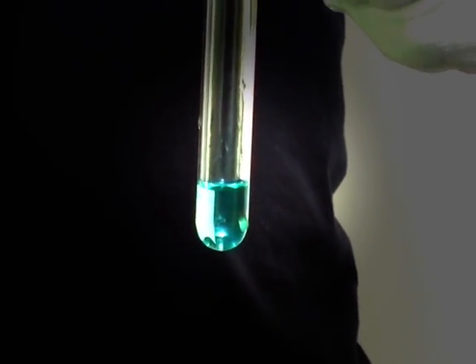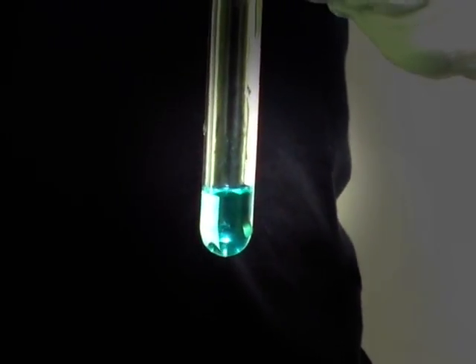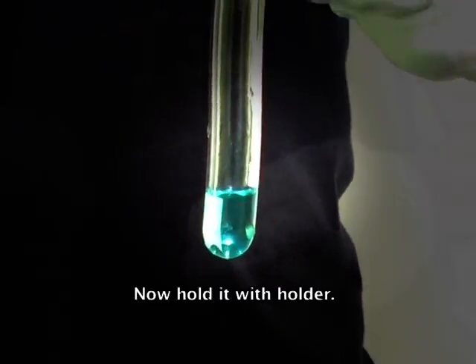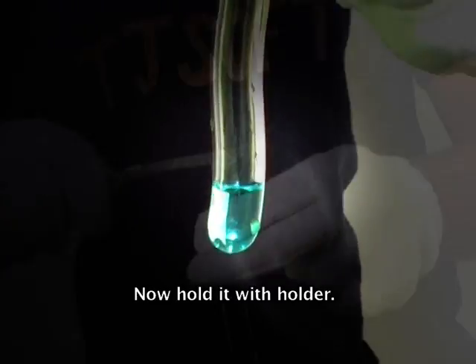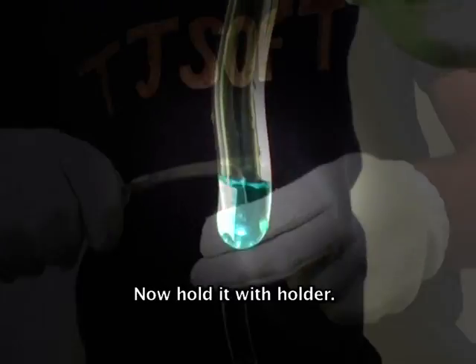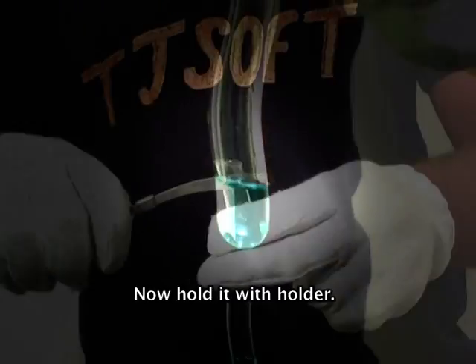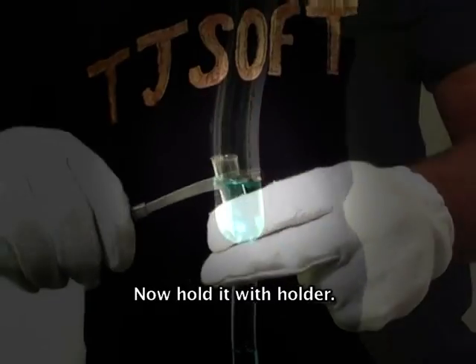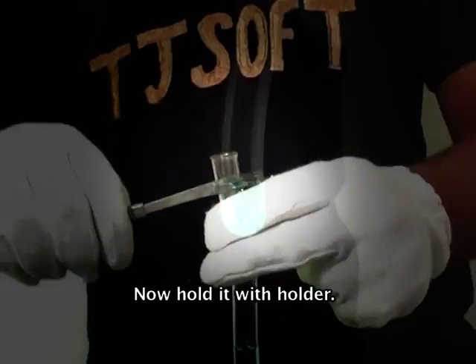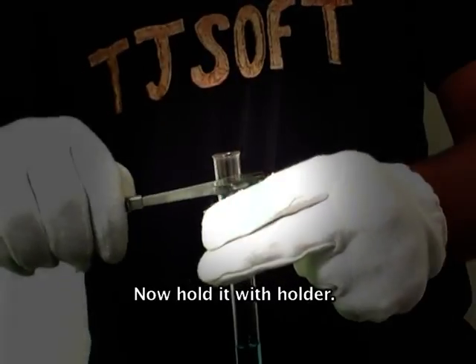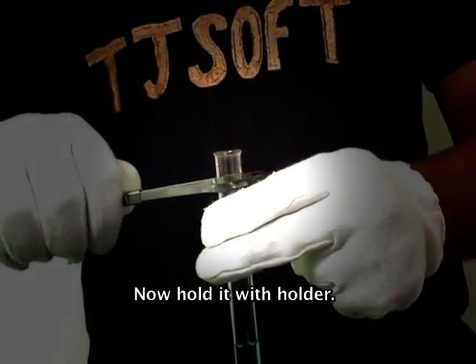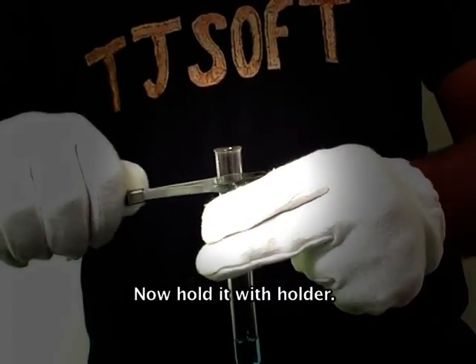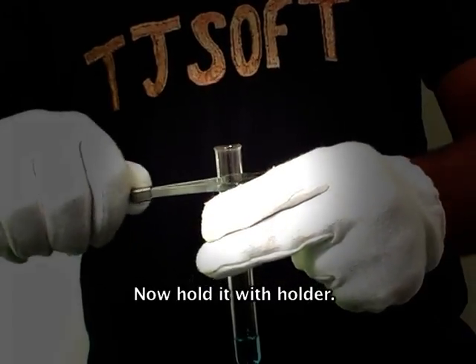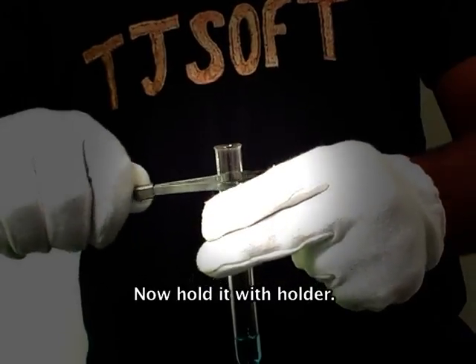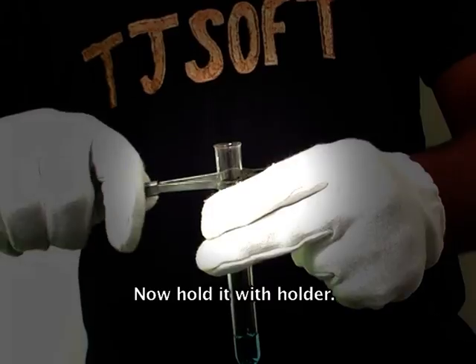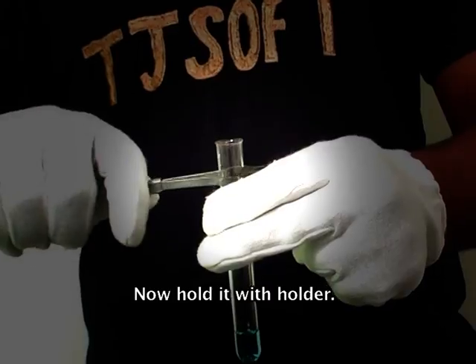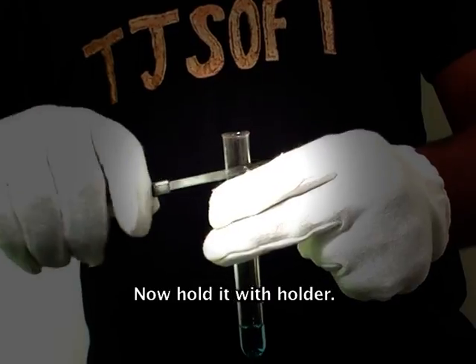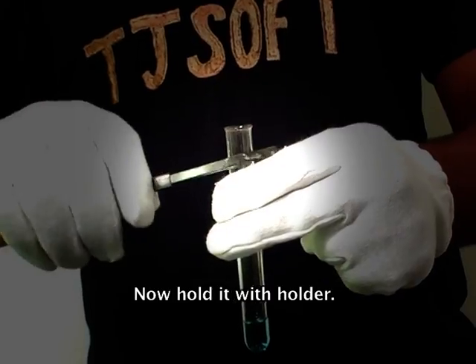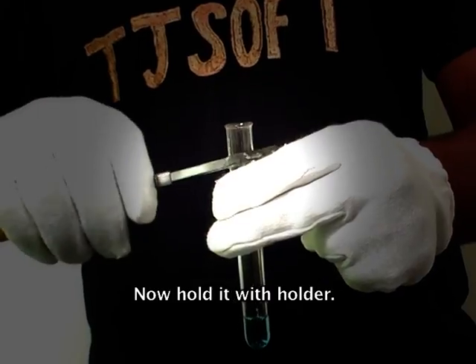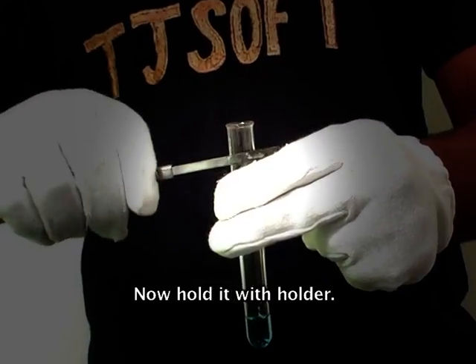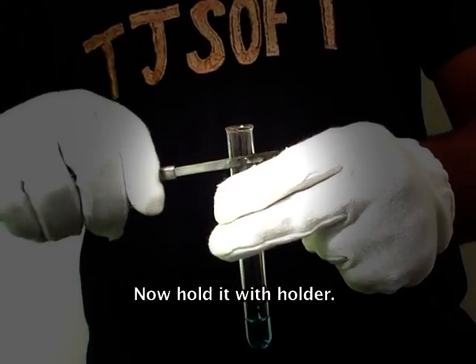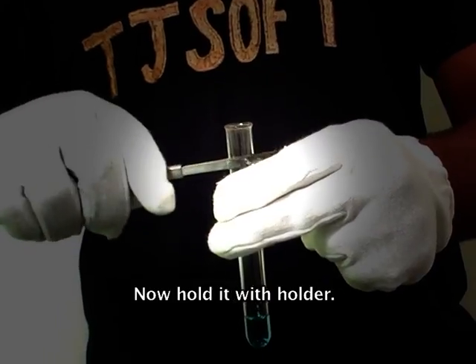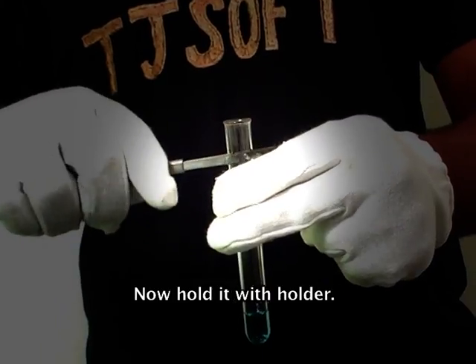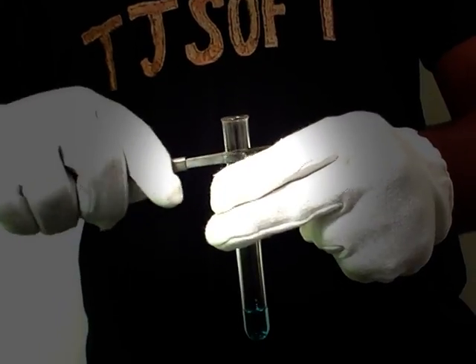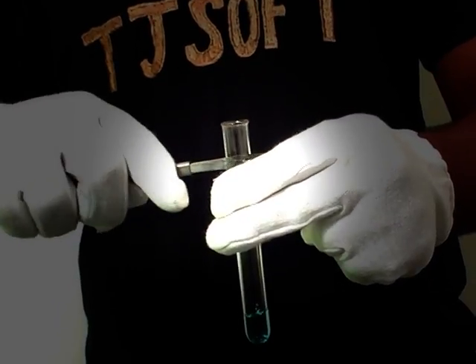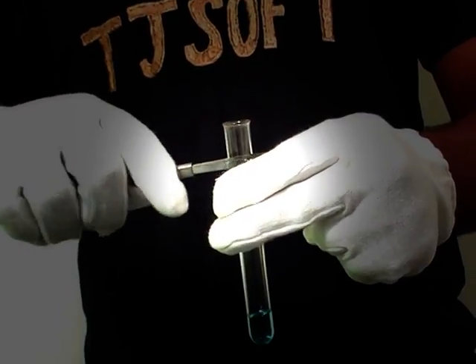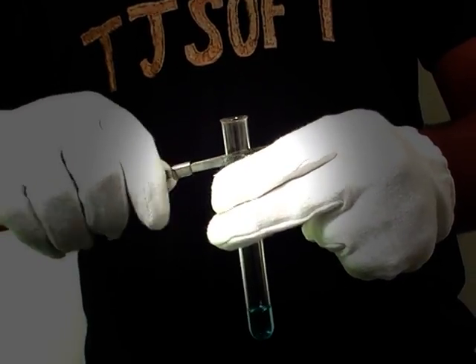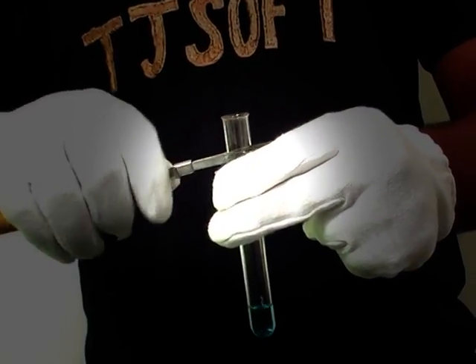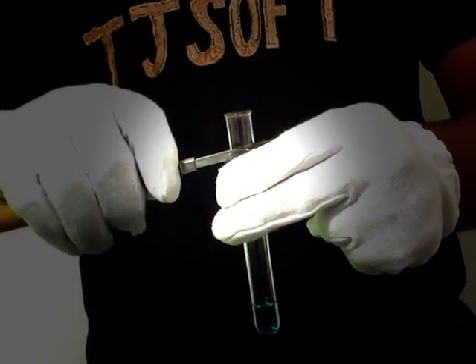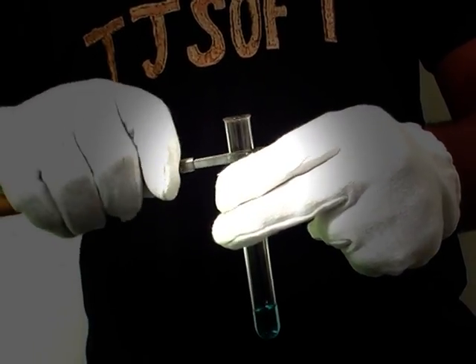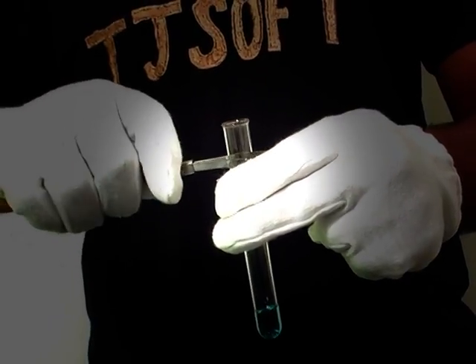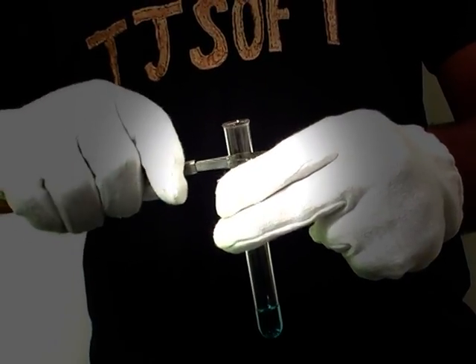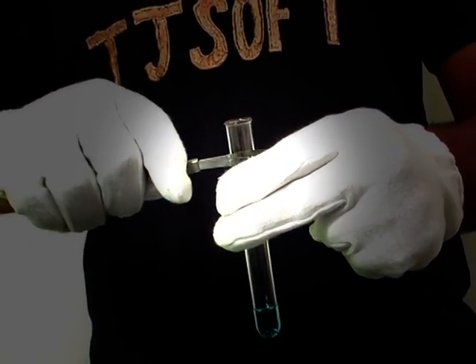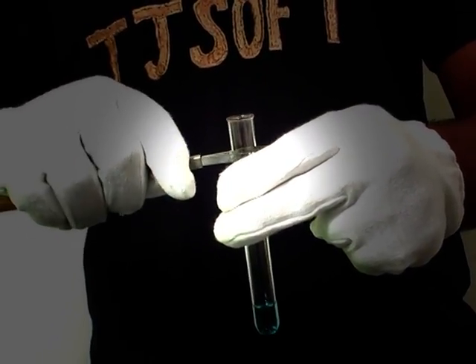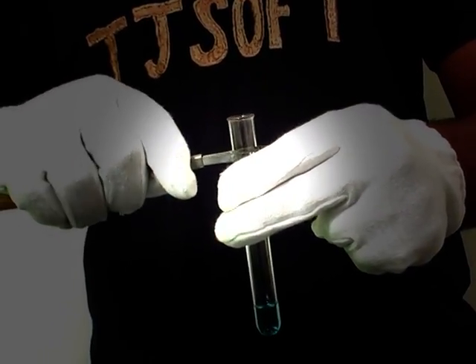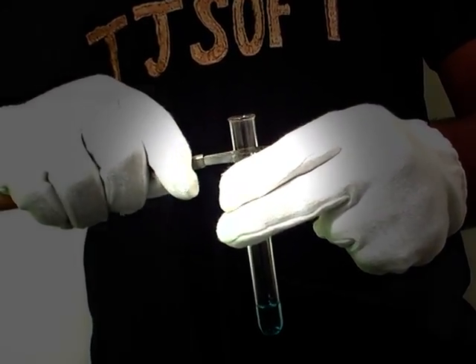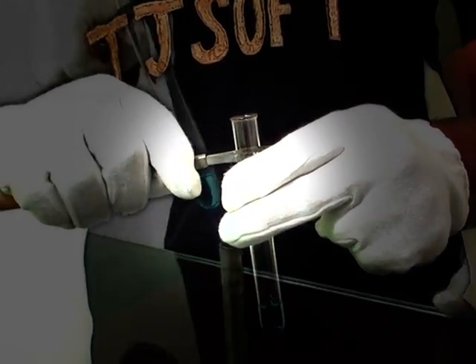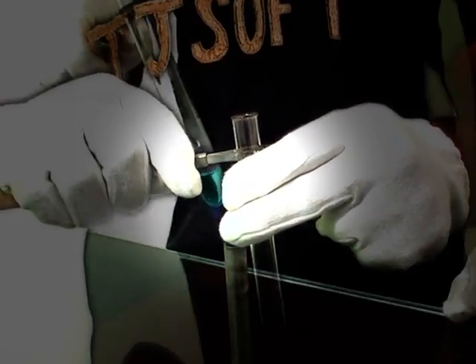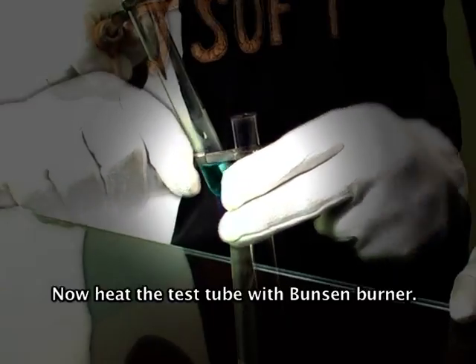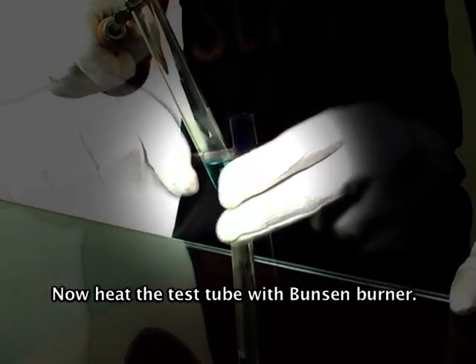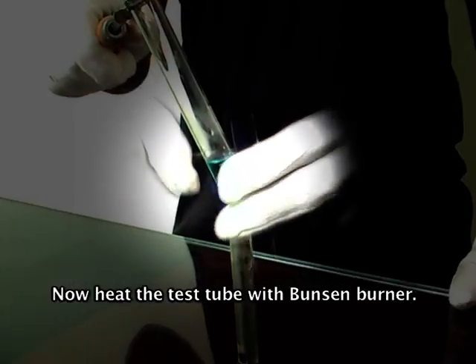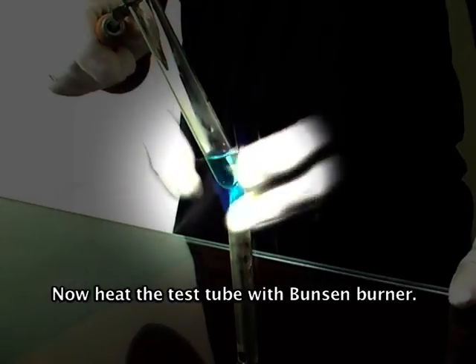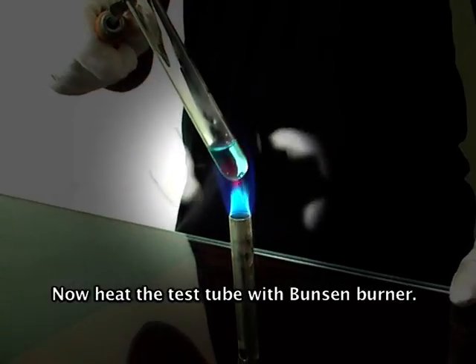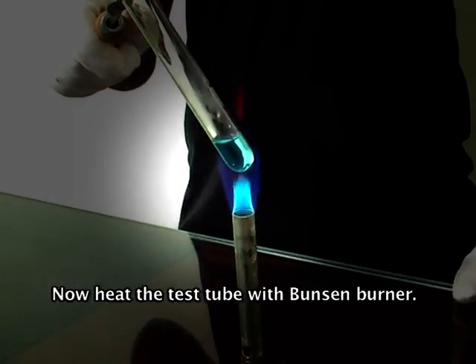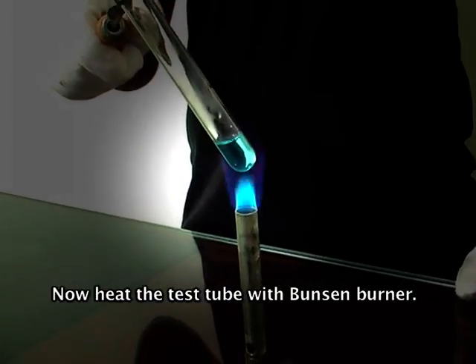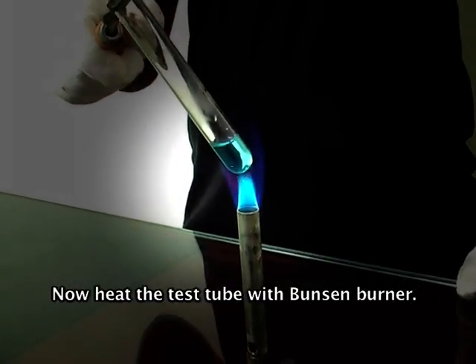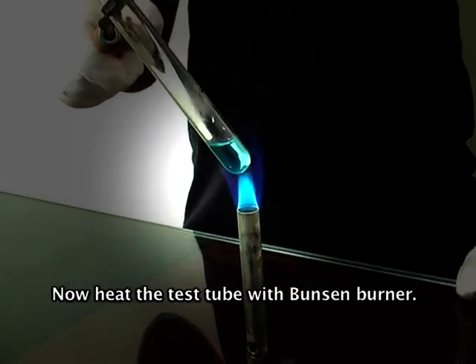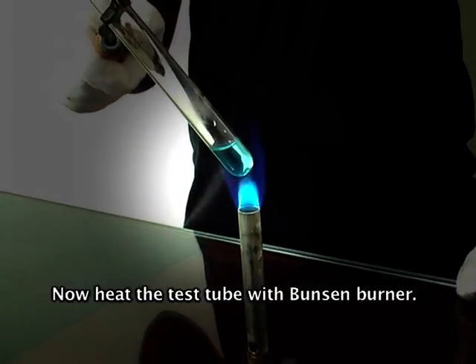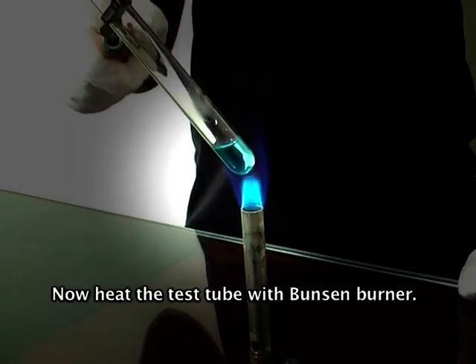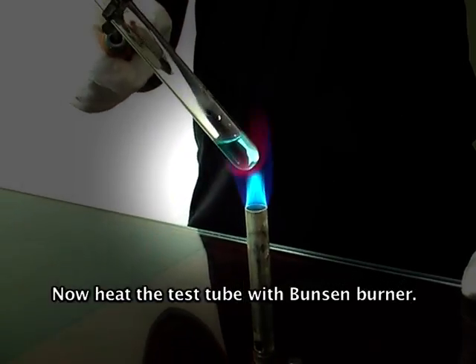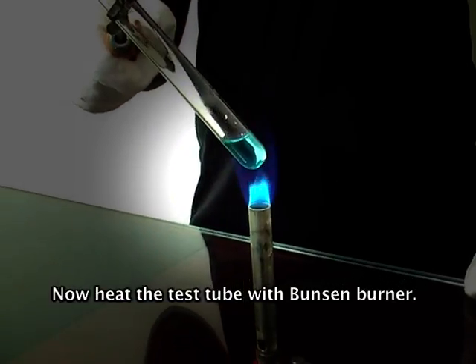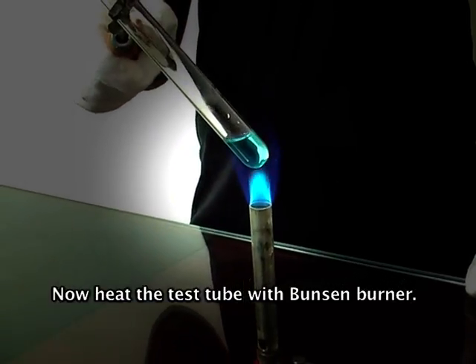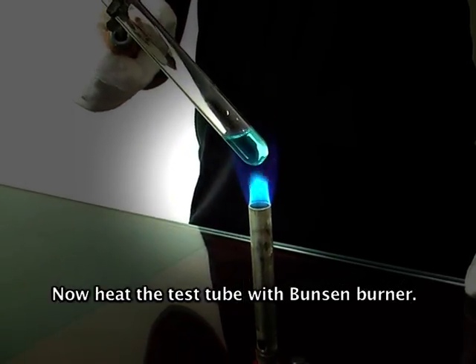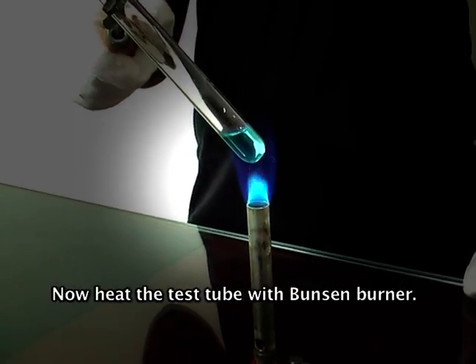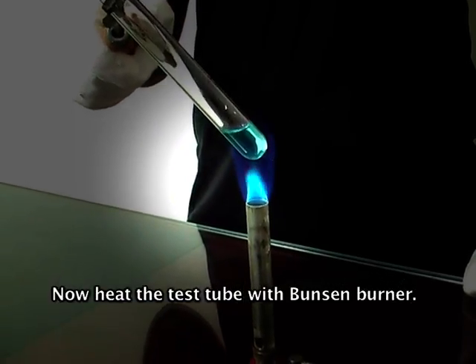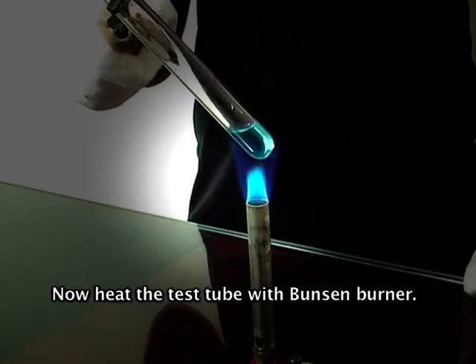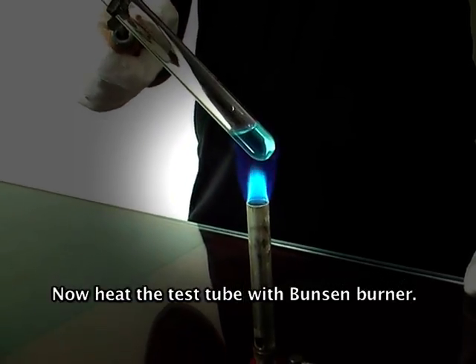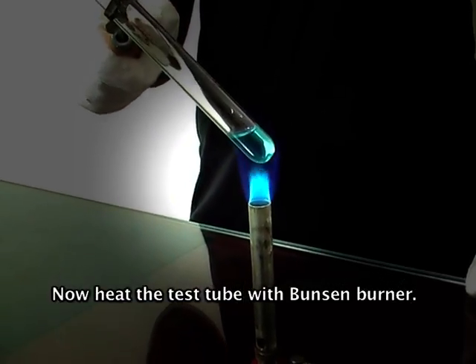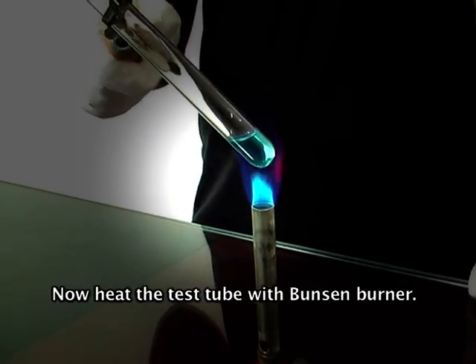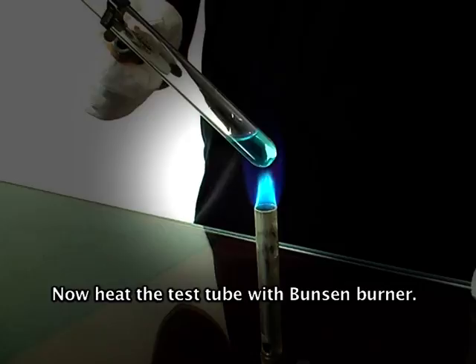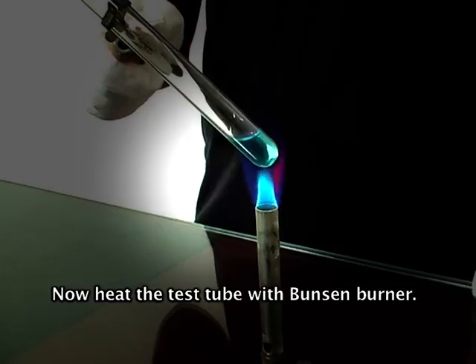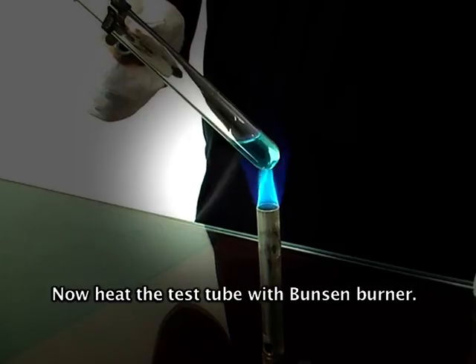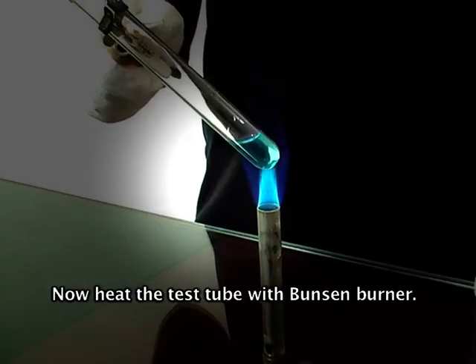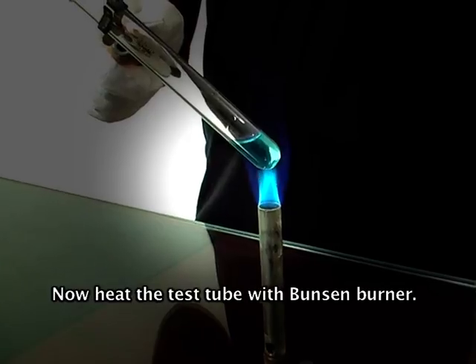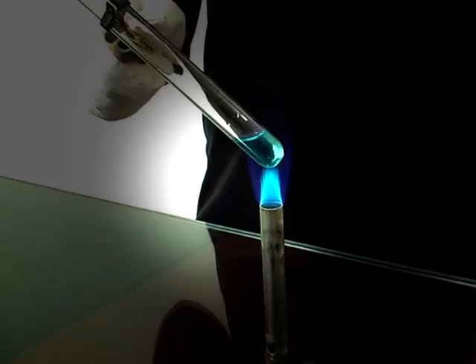Now hold the test tube with a holder and heat it with a Bunsen burner.